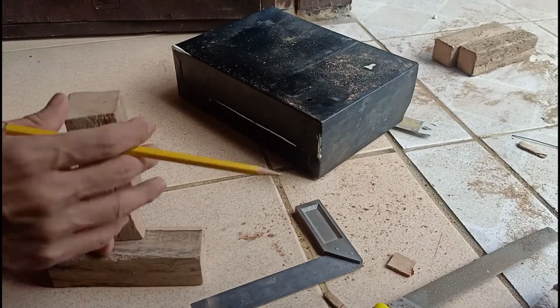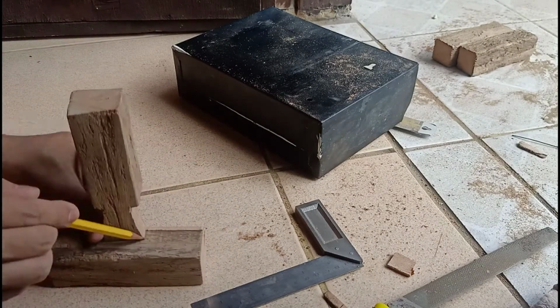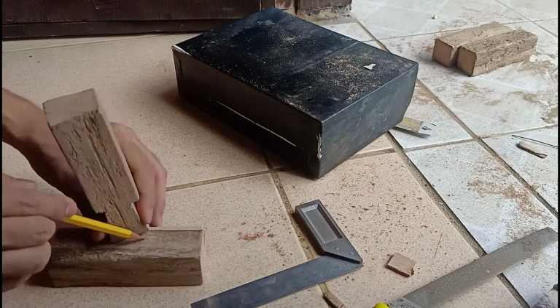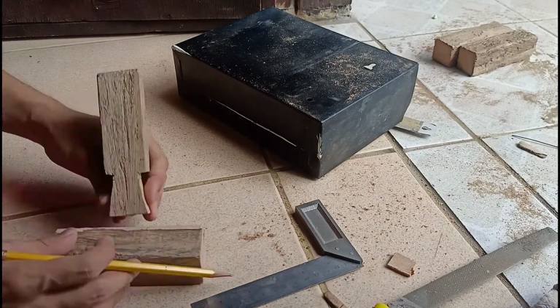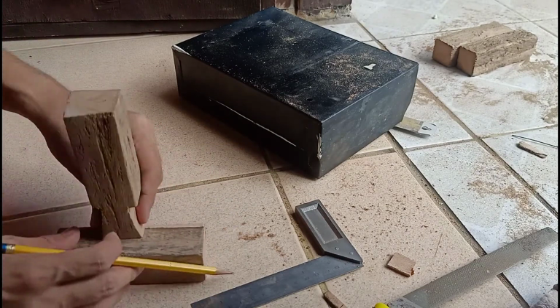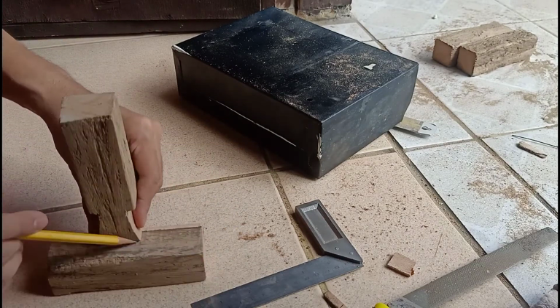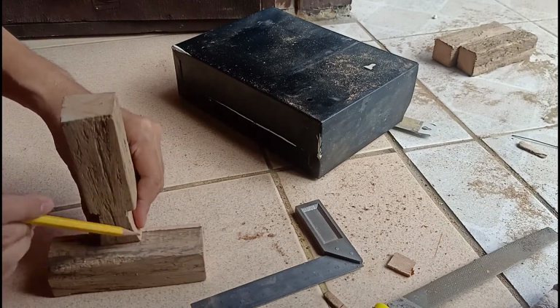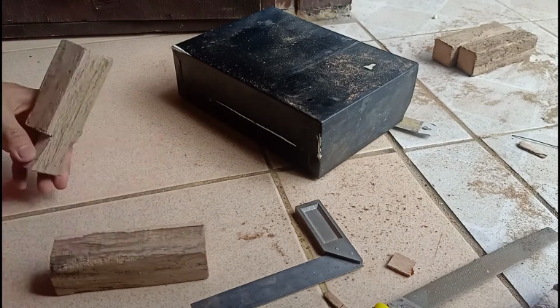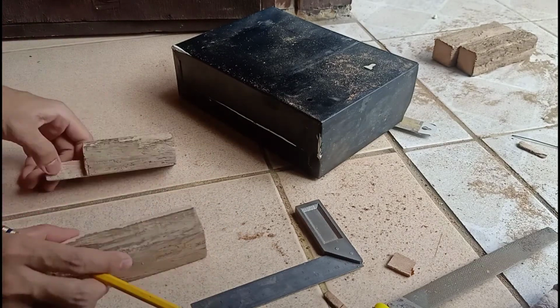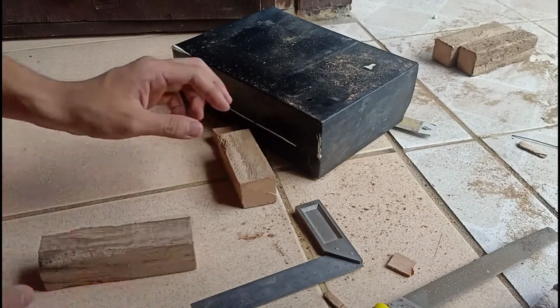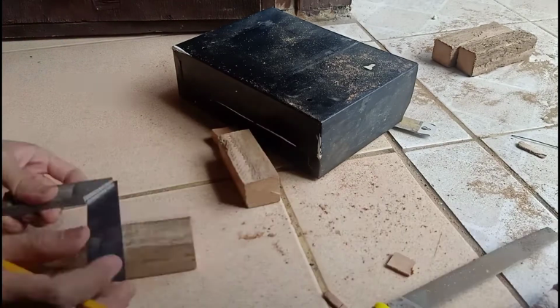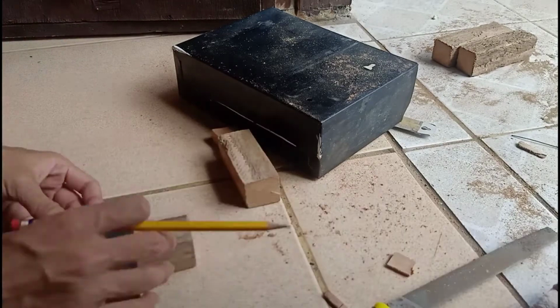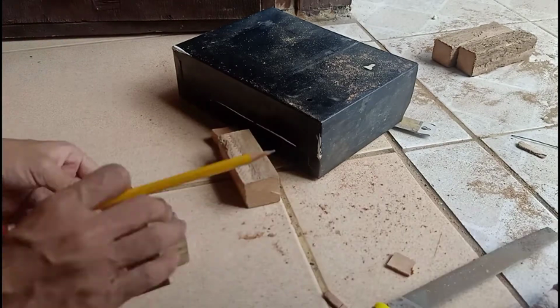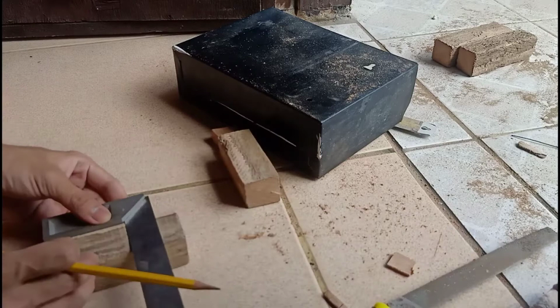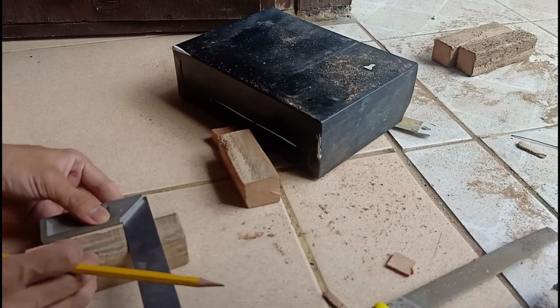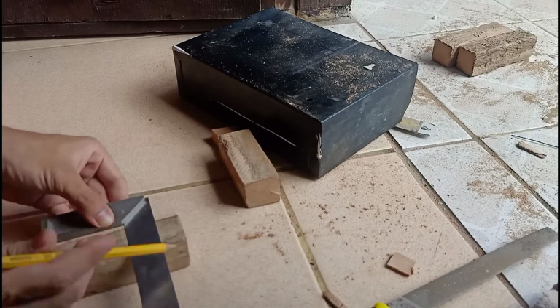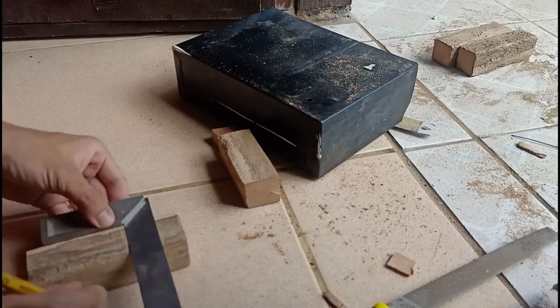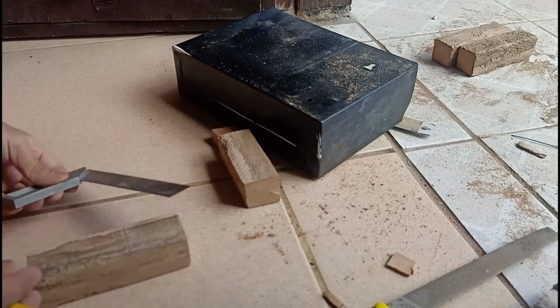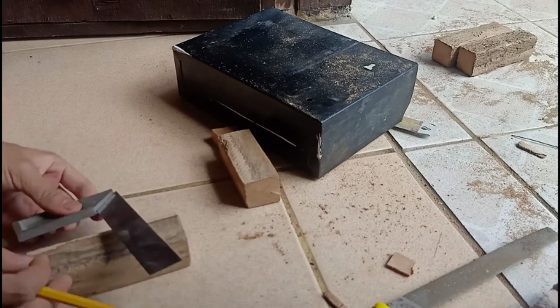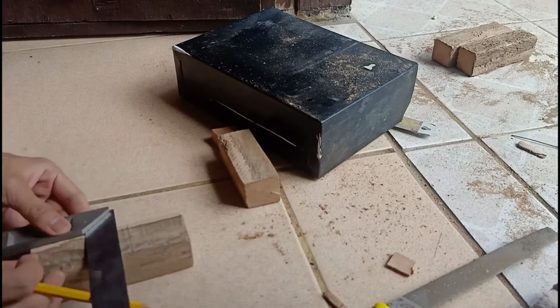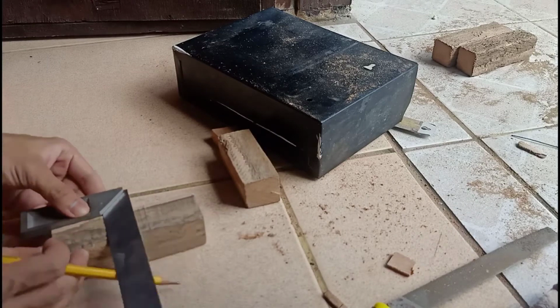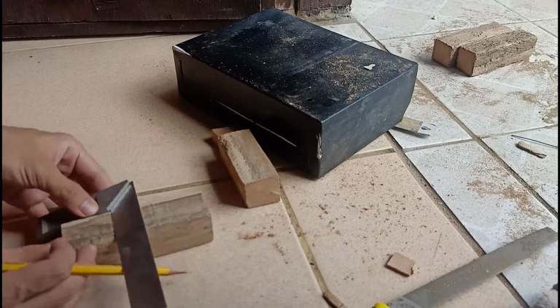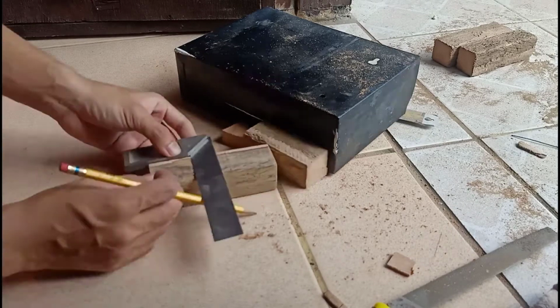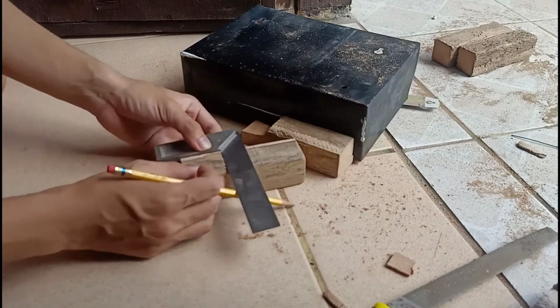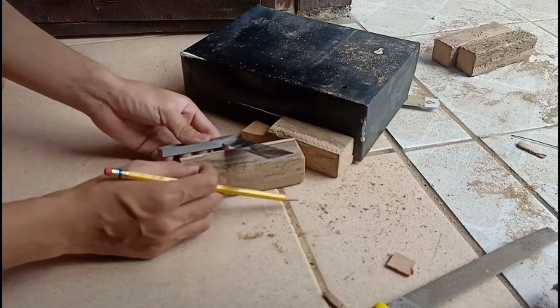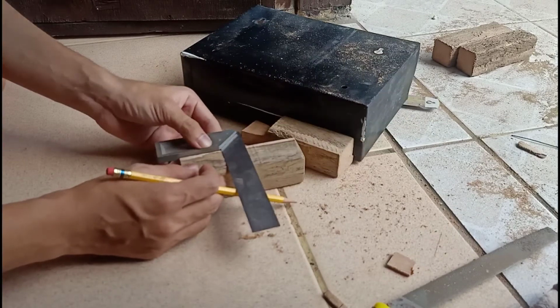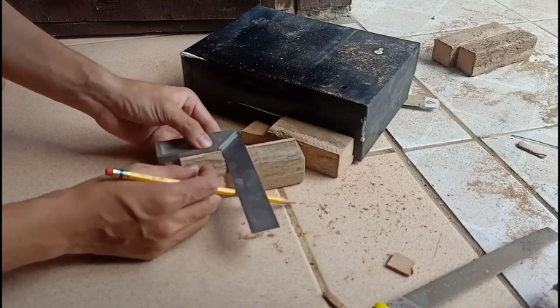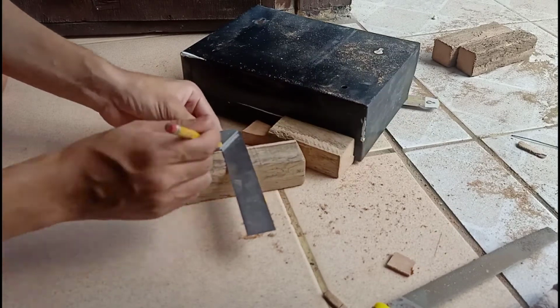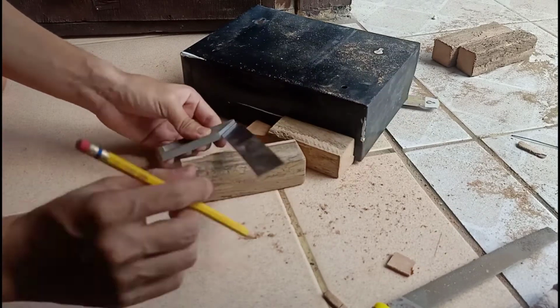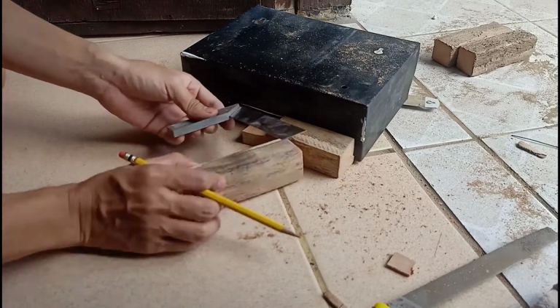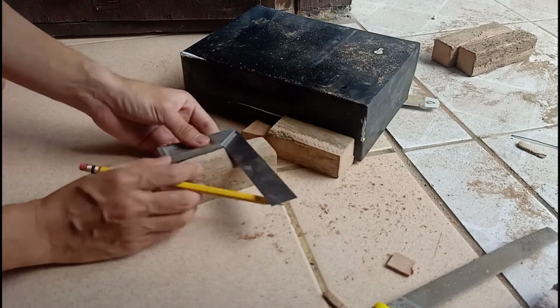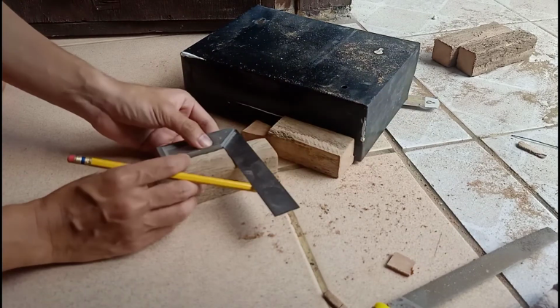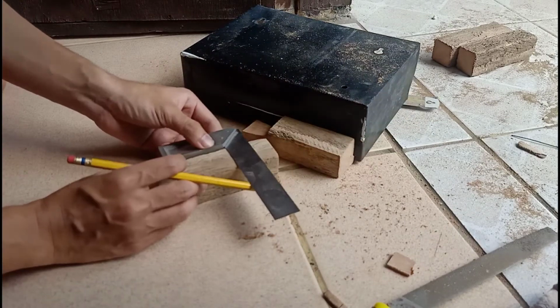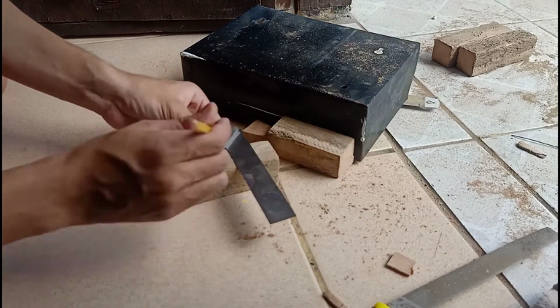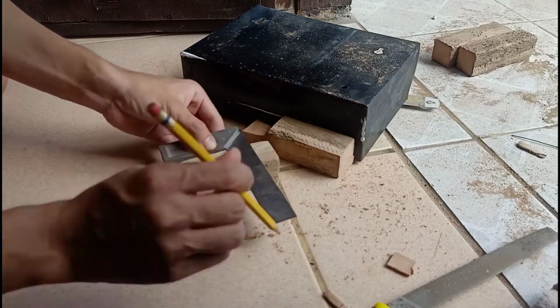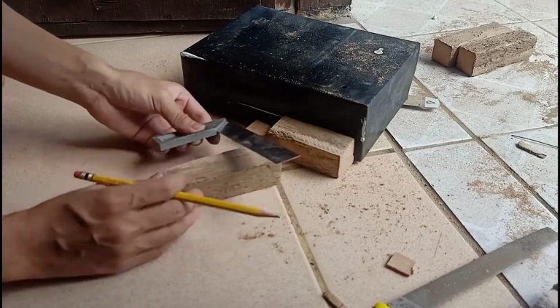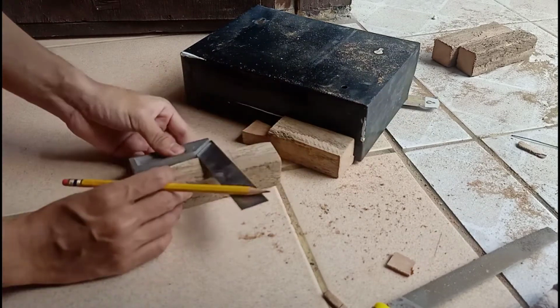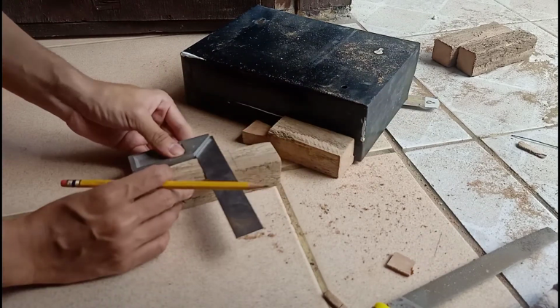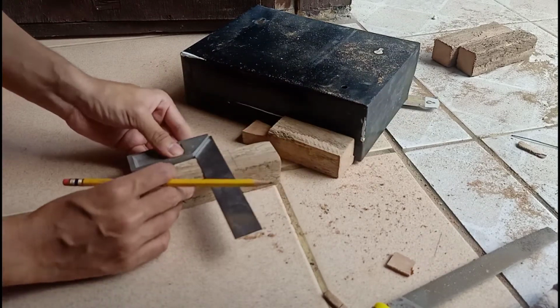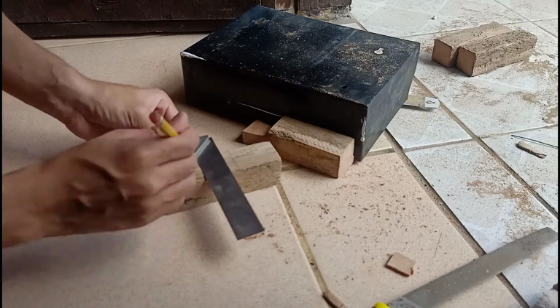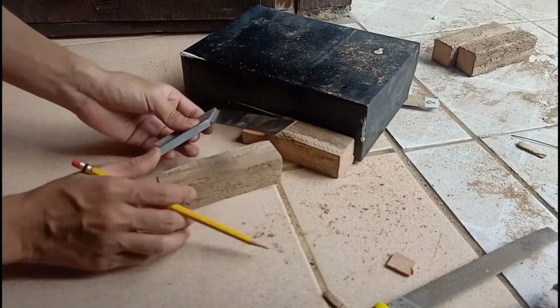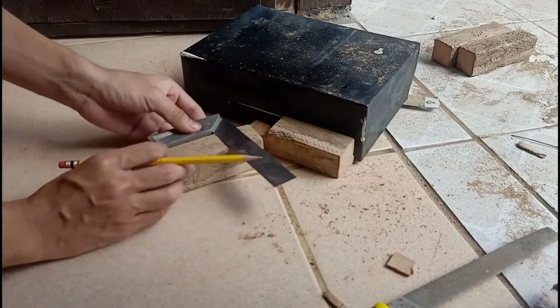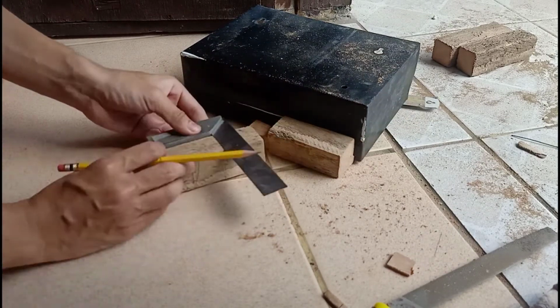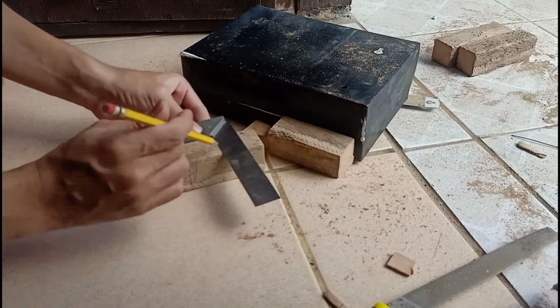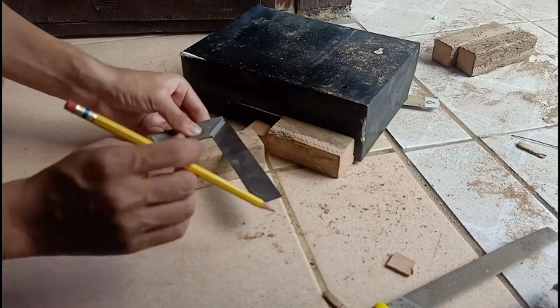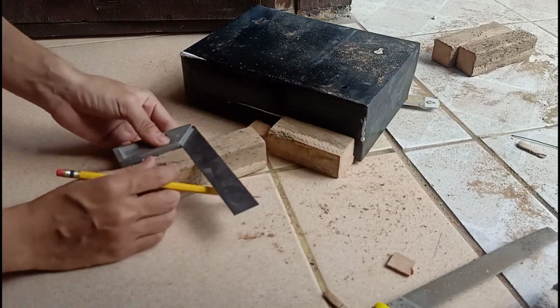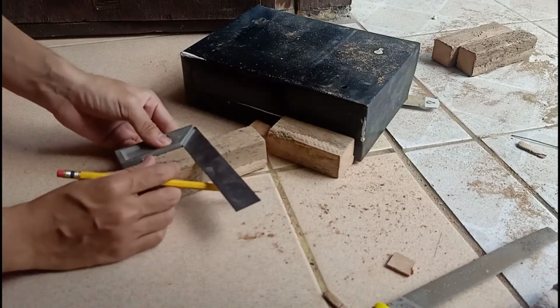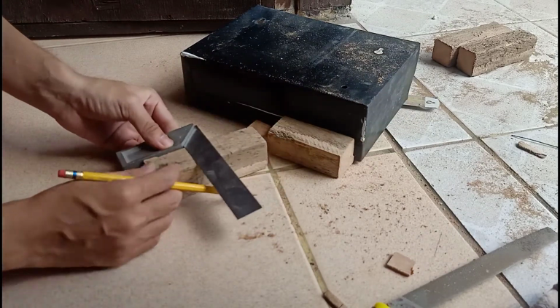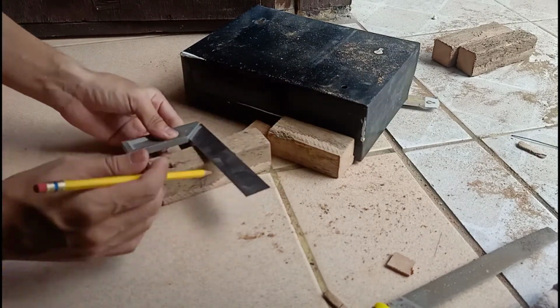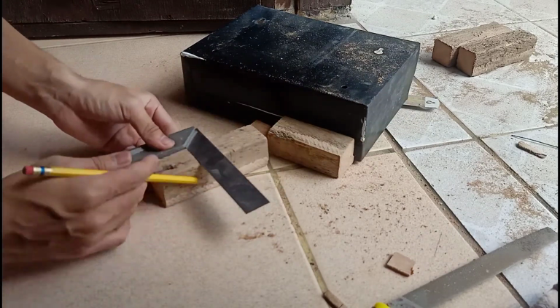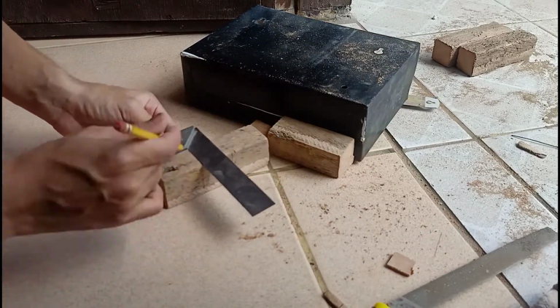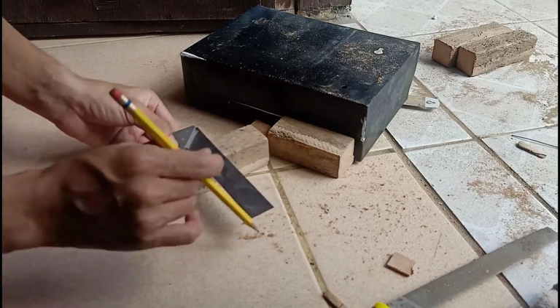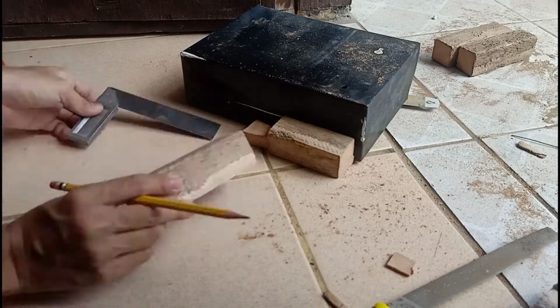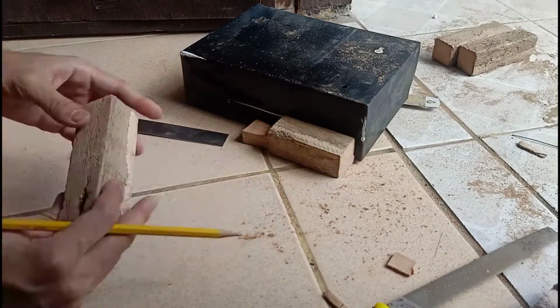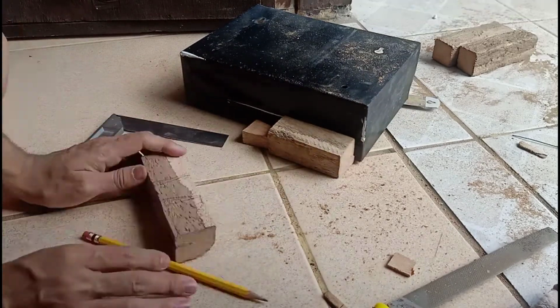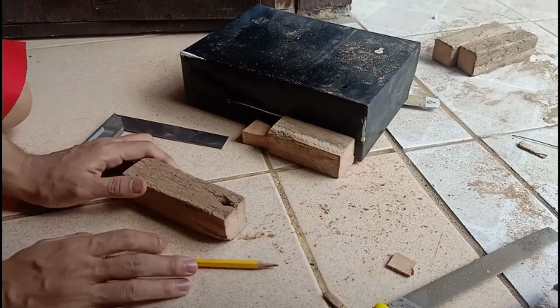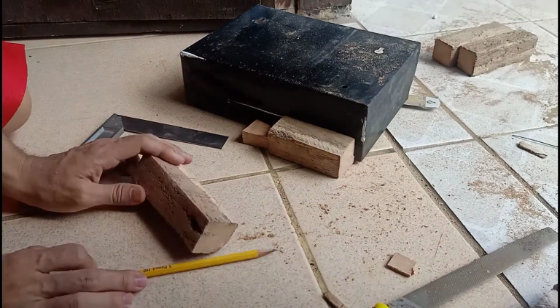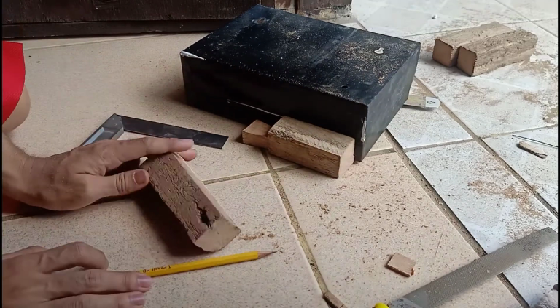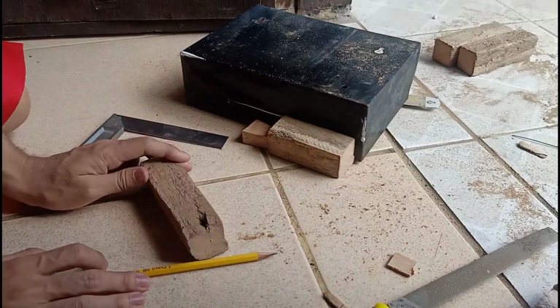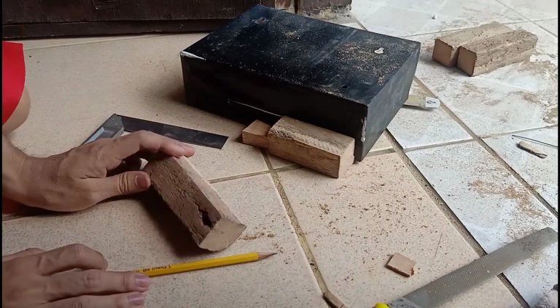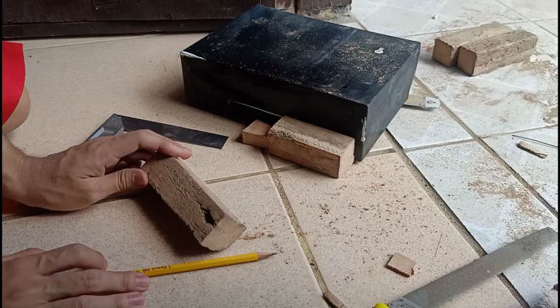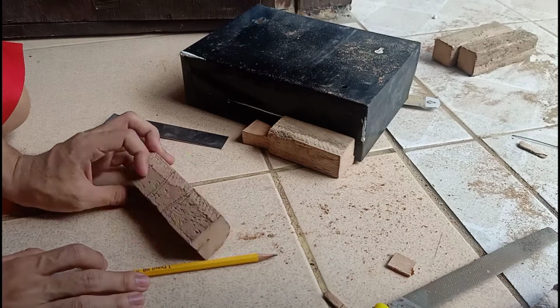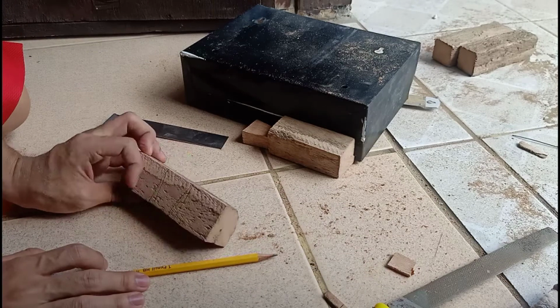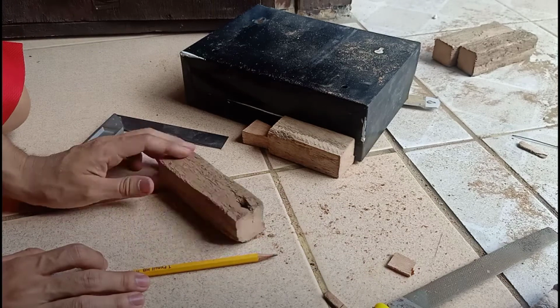Mark the other wood which will be joined based on the fitting of the first component. You must include allowance on the measurements.